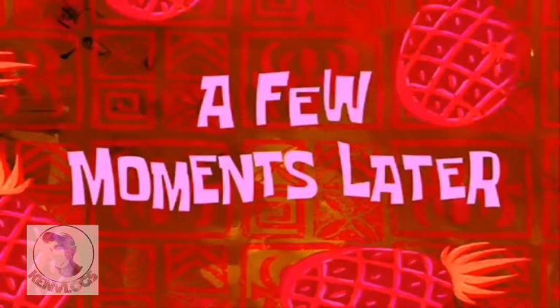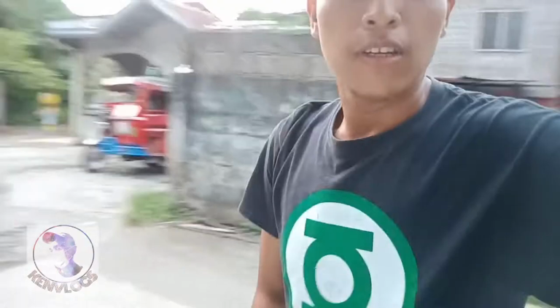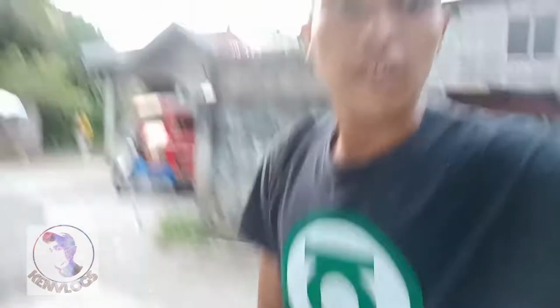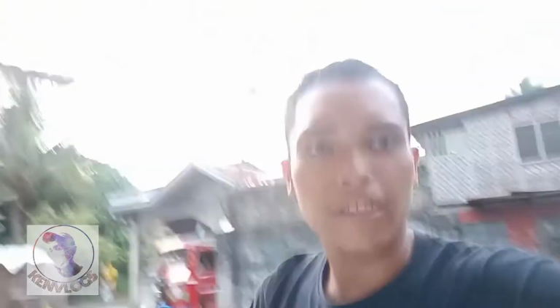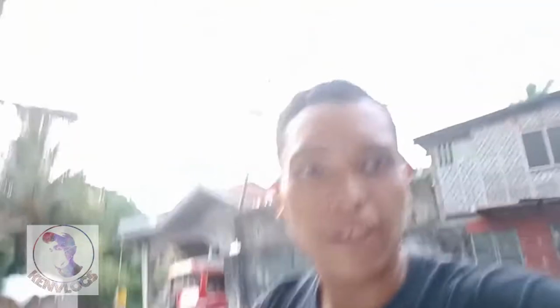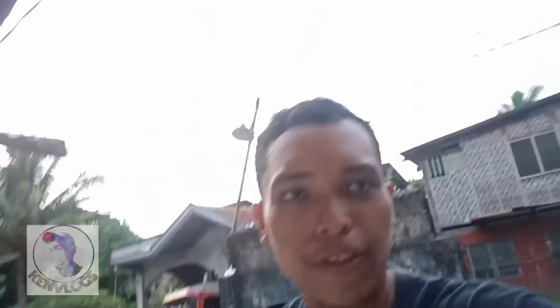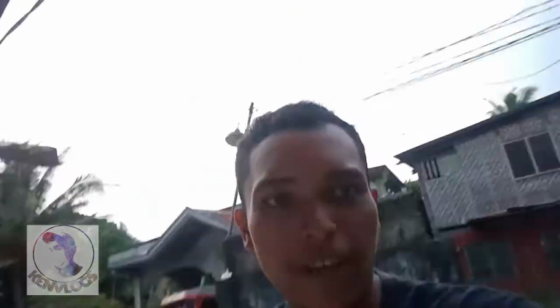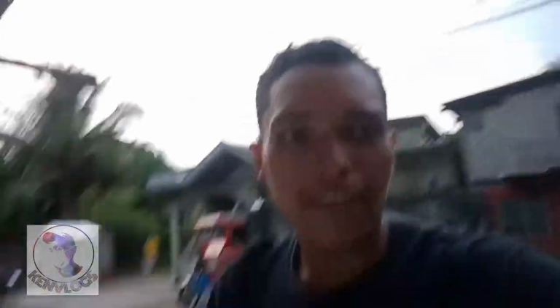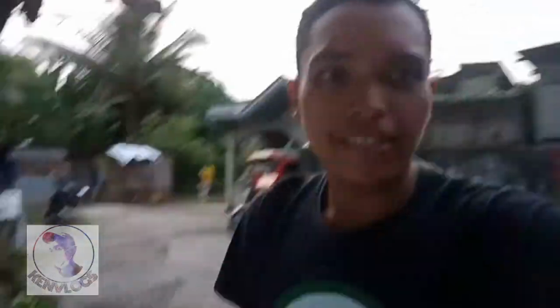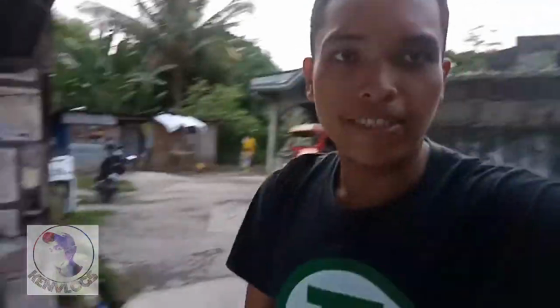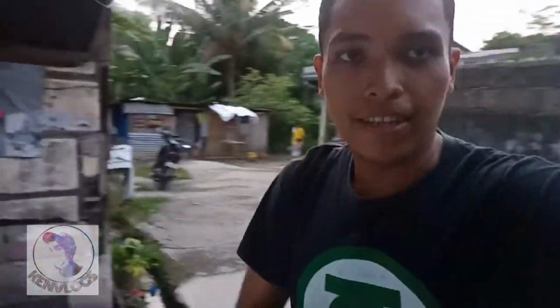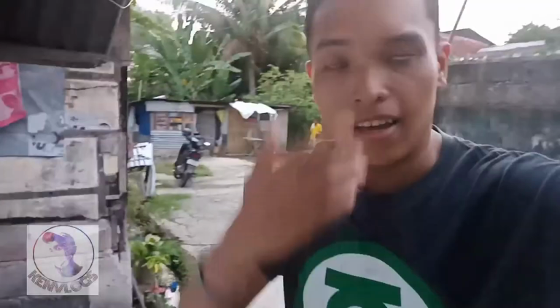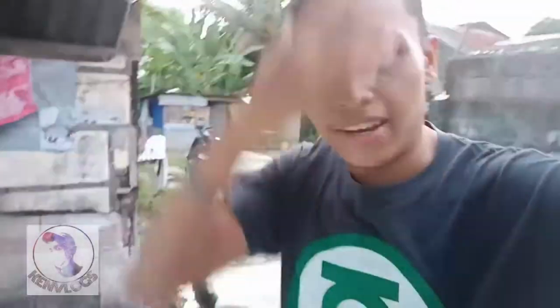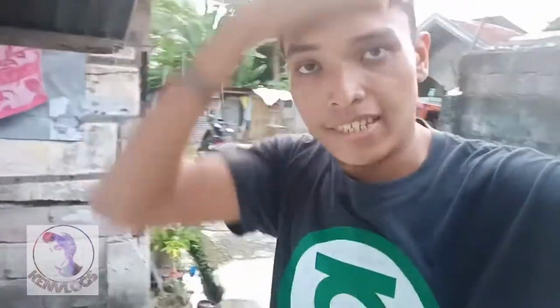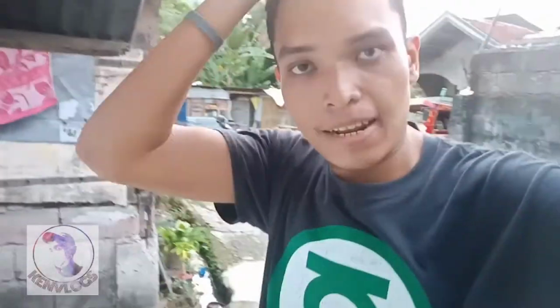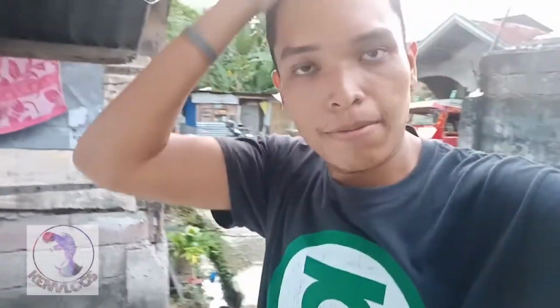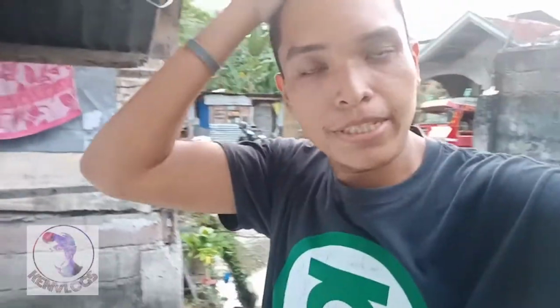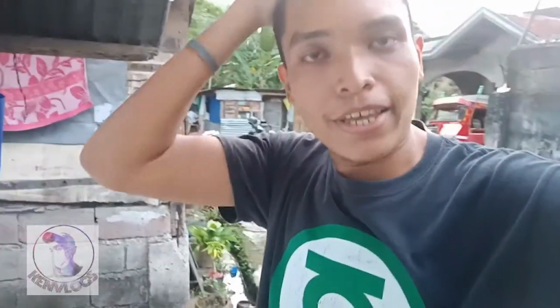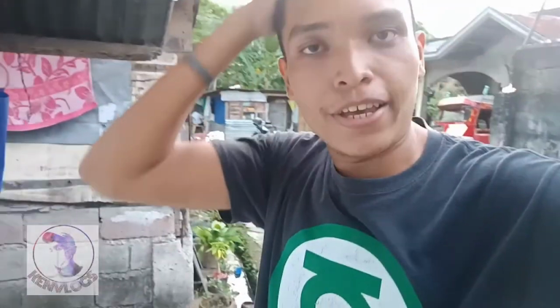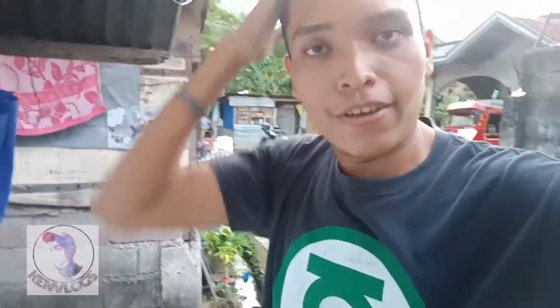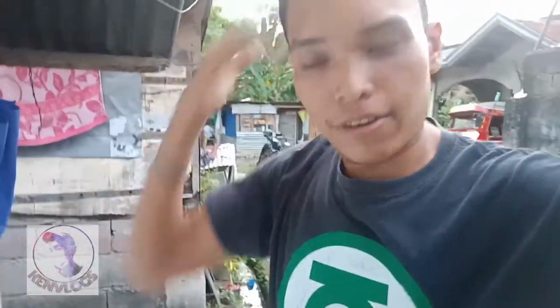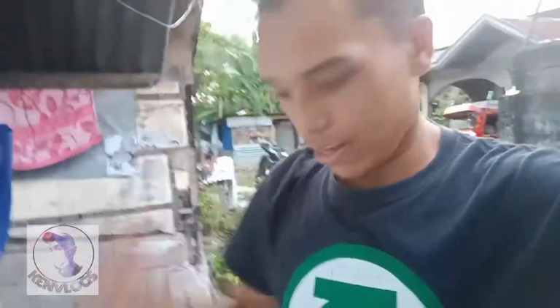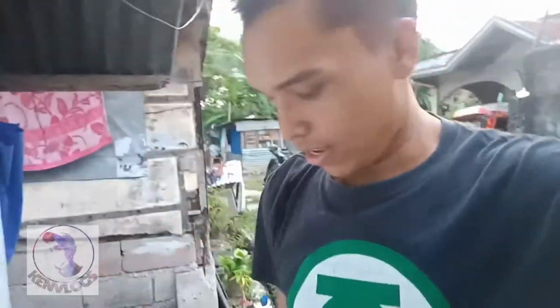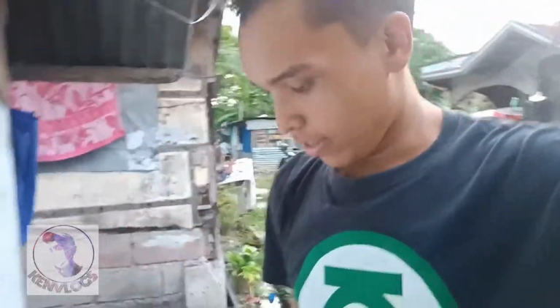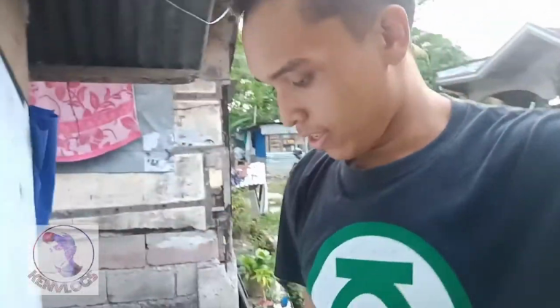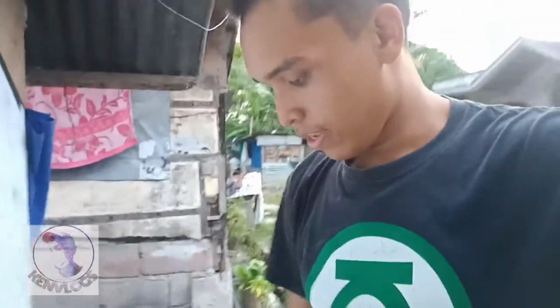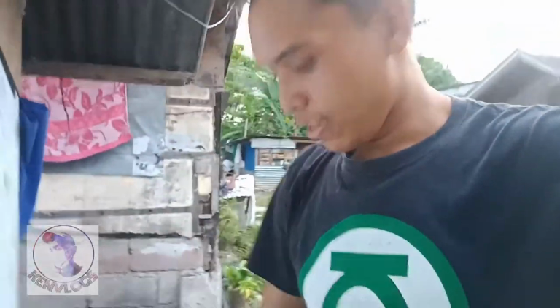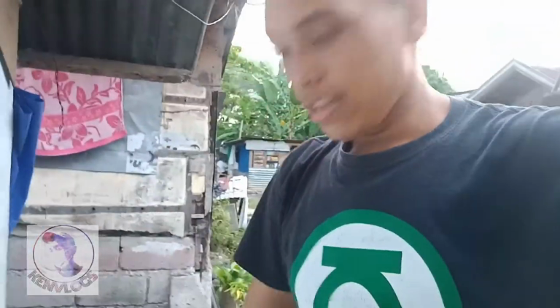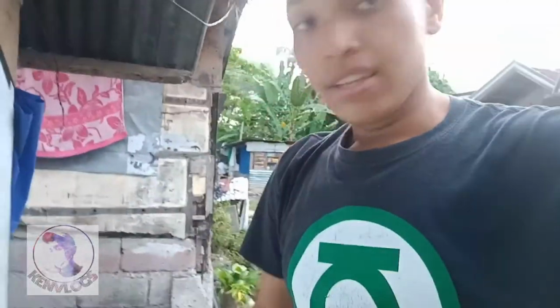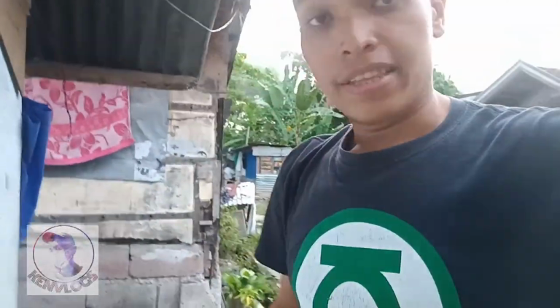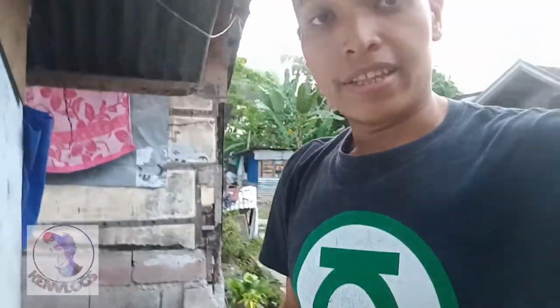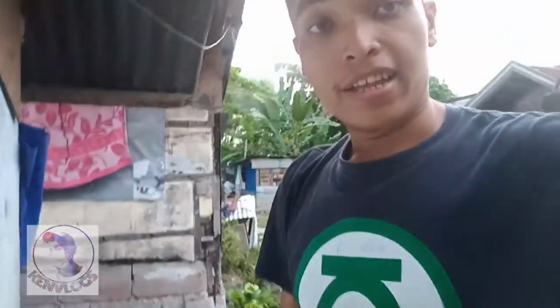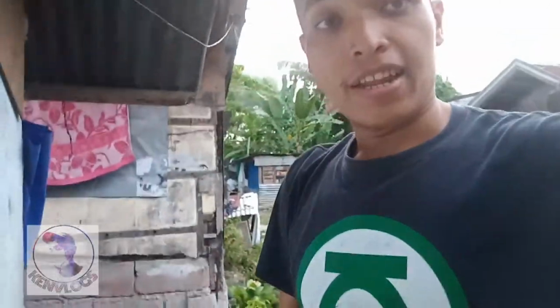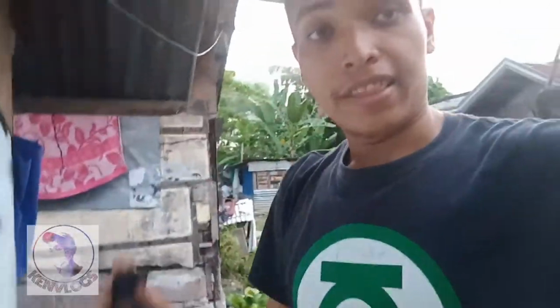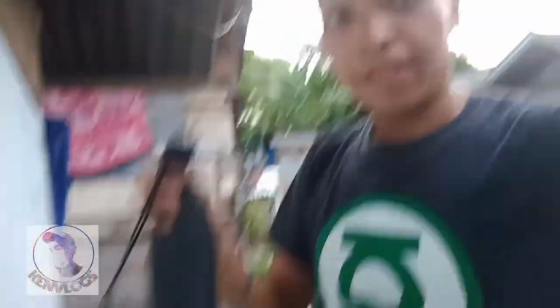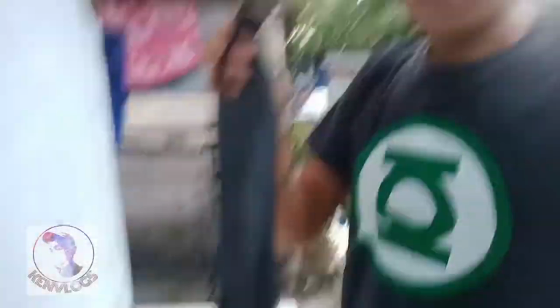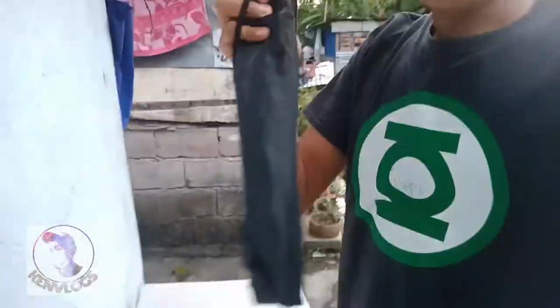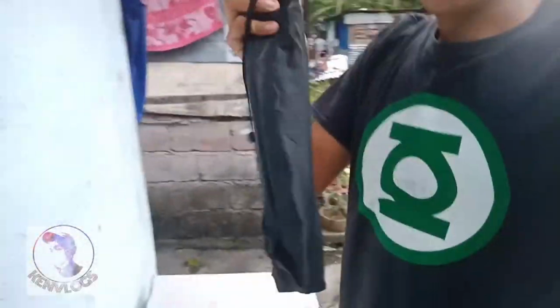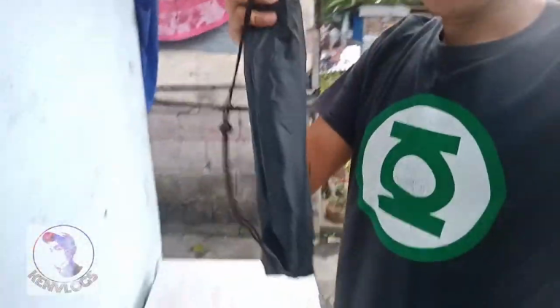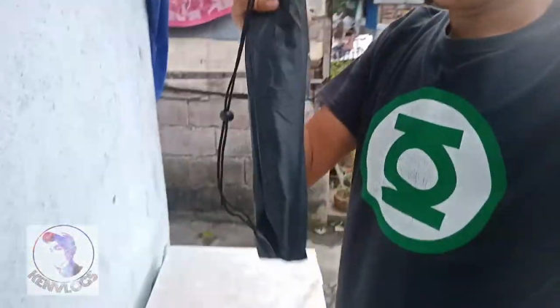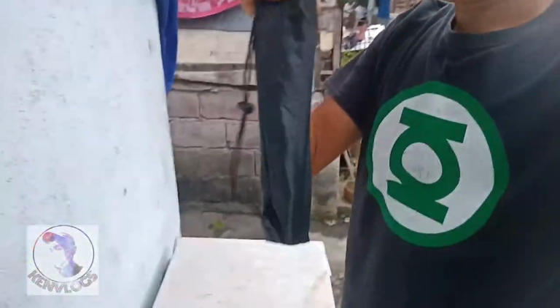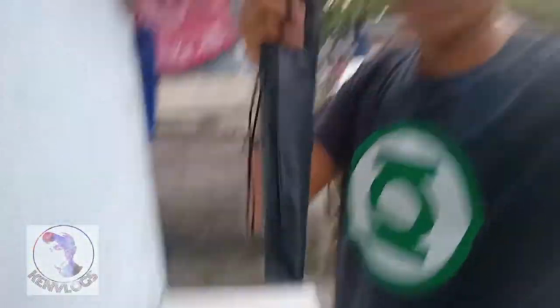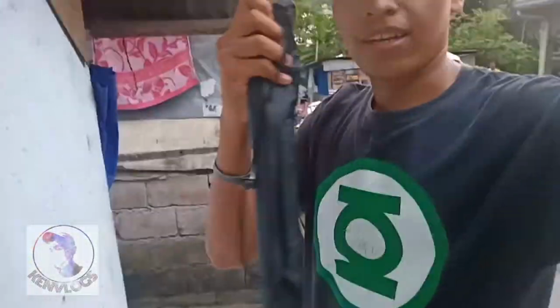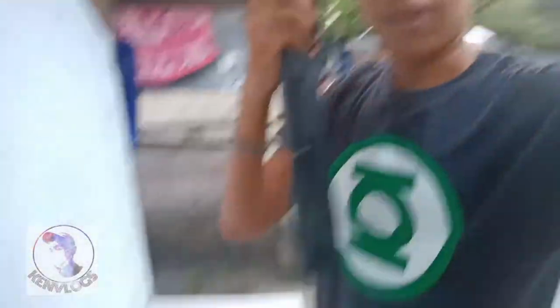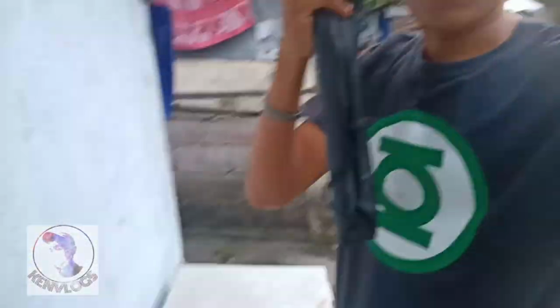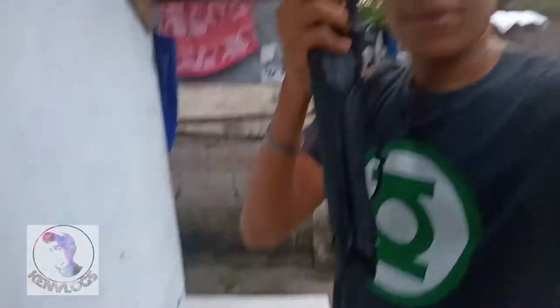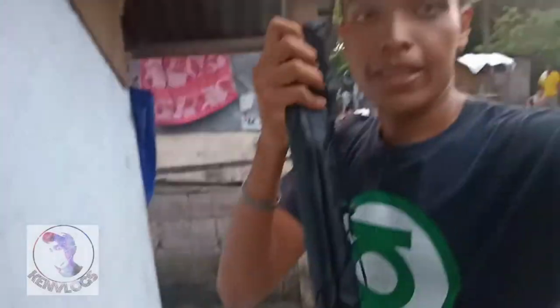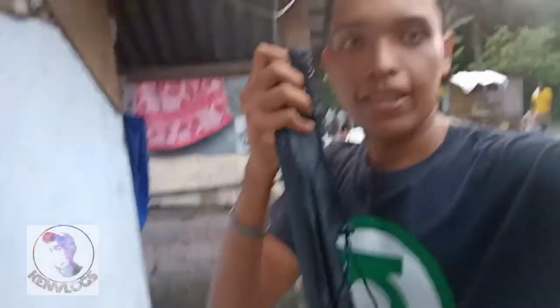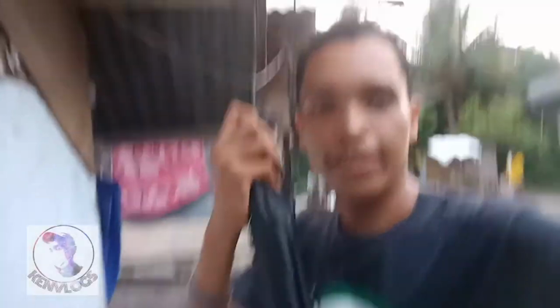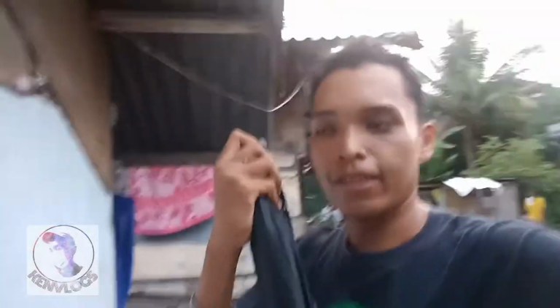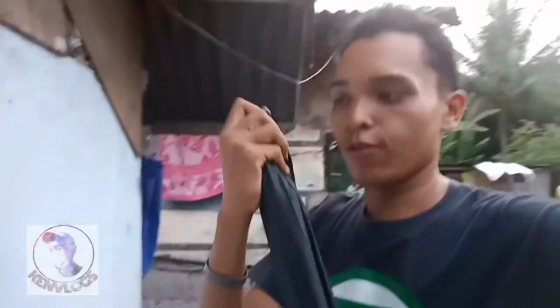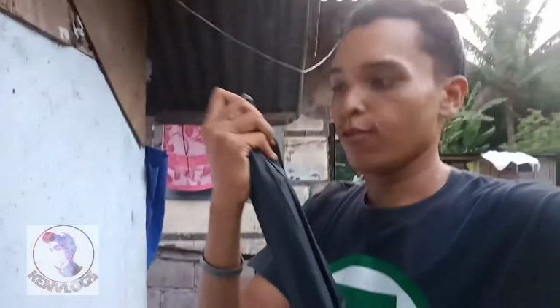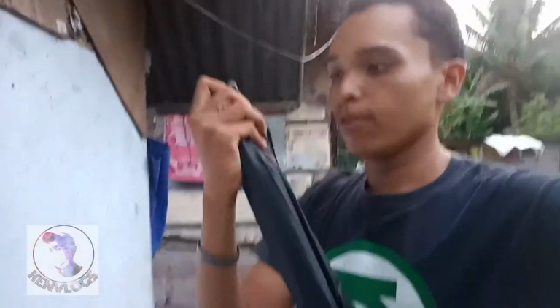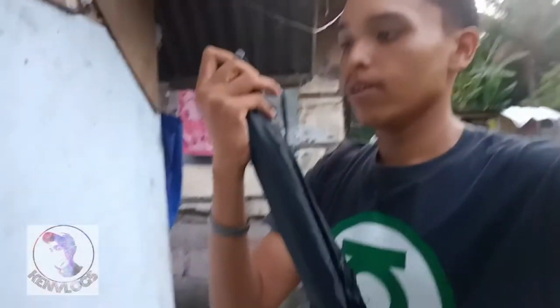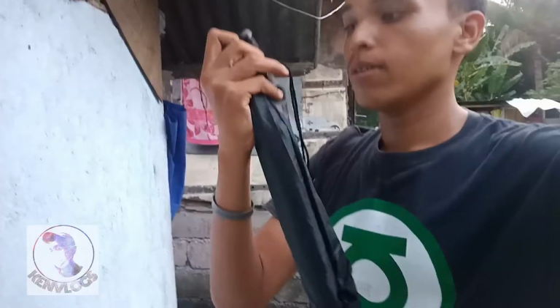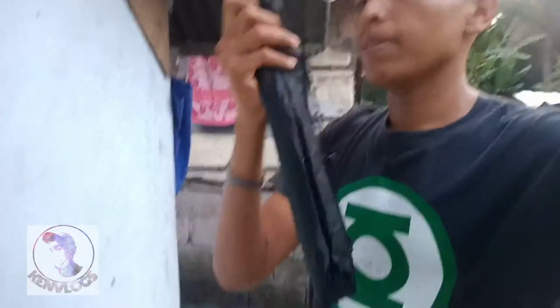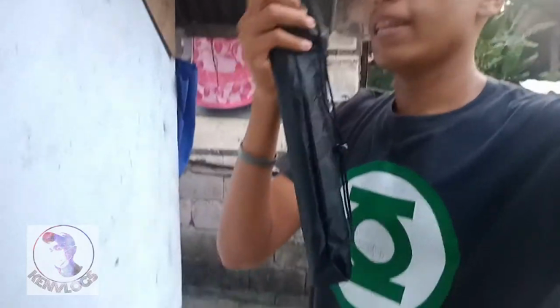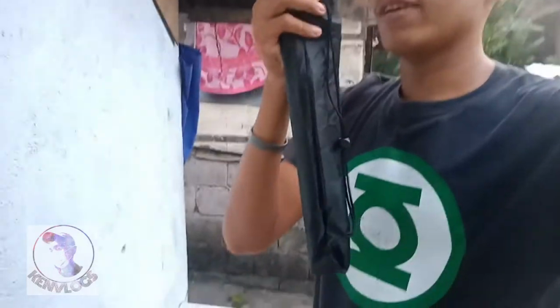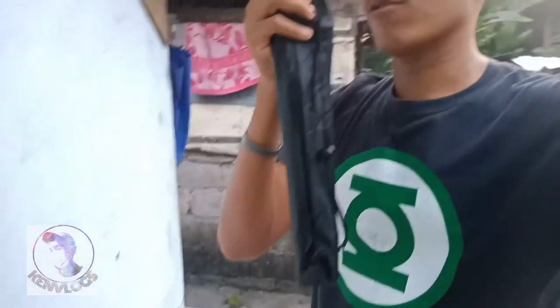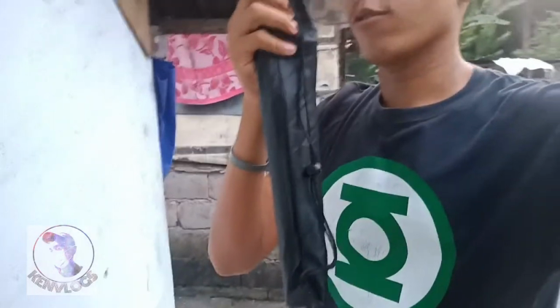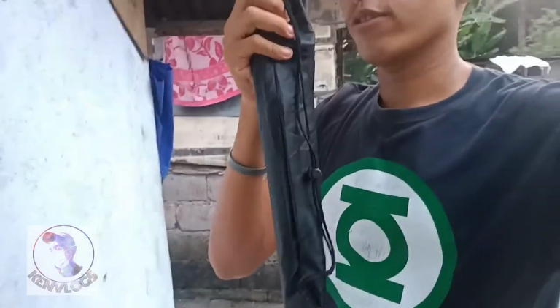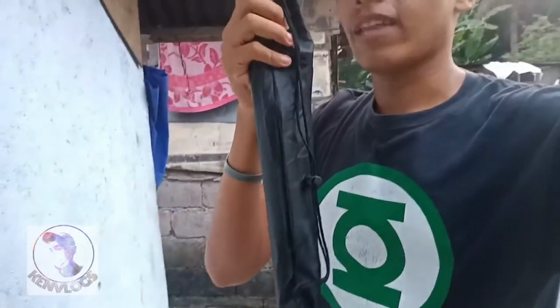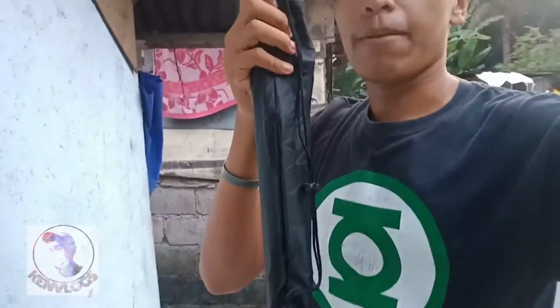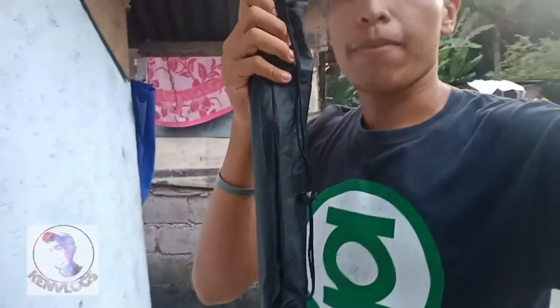Nasa labas tayo ngayon at tignan natin kung gagamitin natin itong binili kong tripod — we're now outside to check how we'll use this tripod I bought.